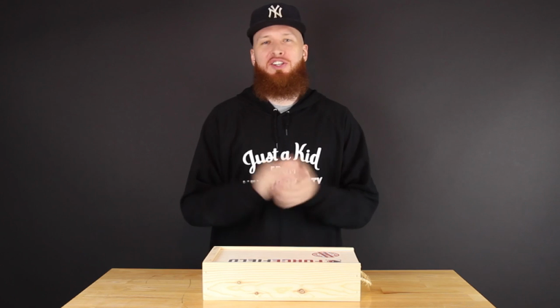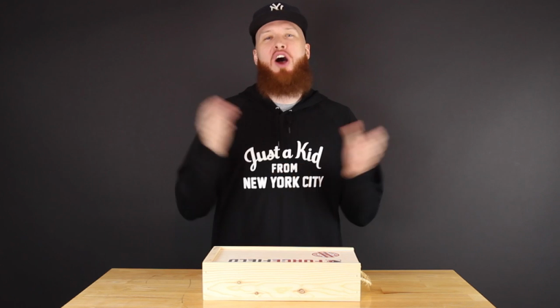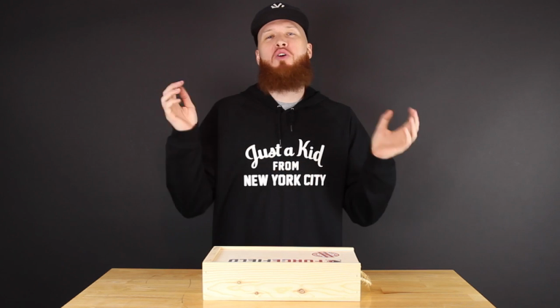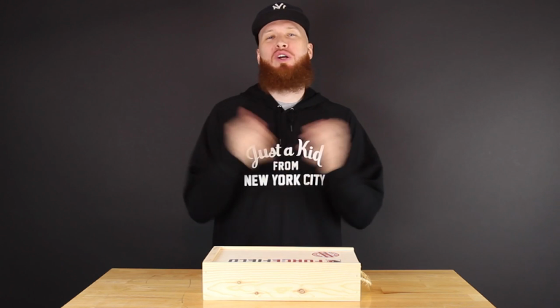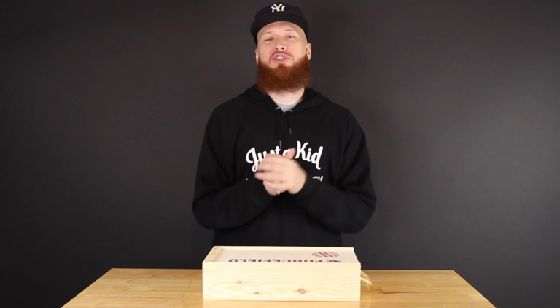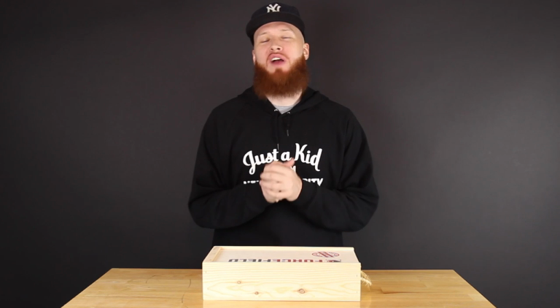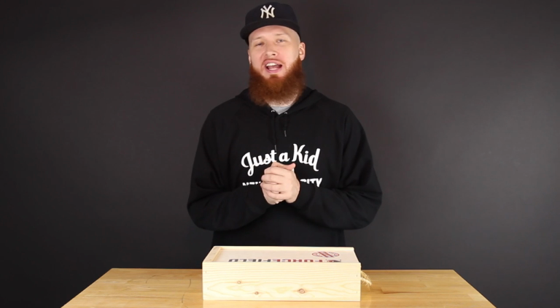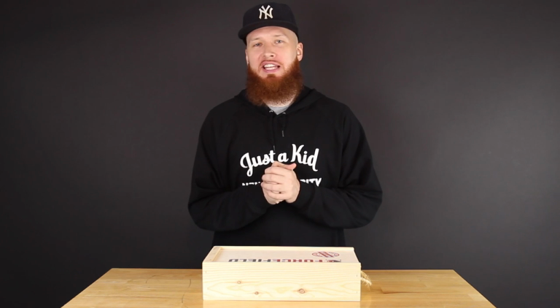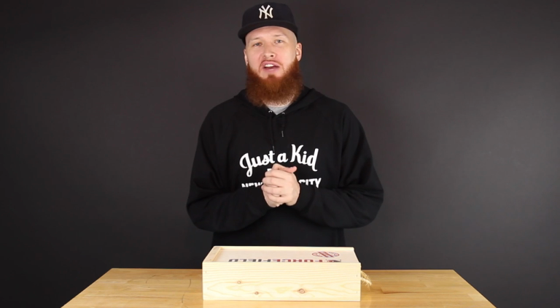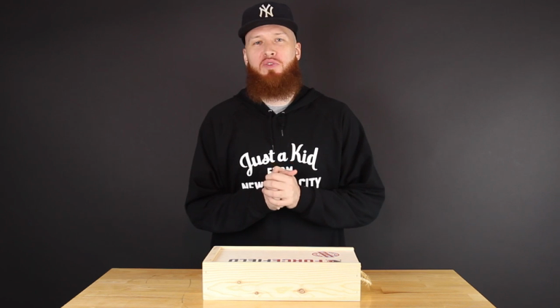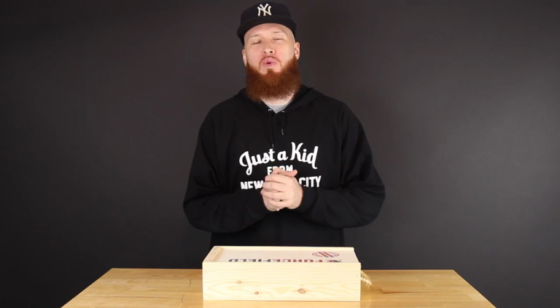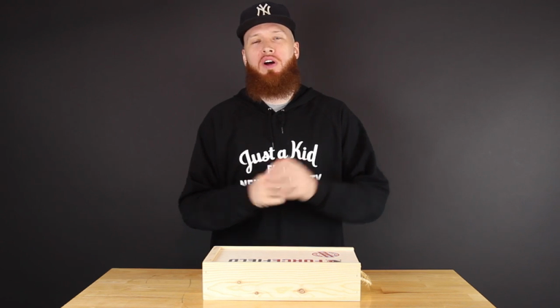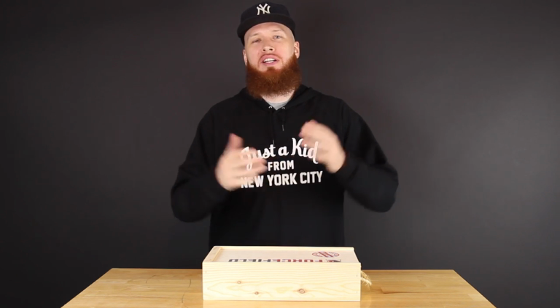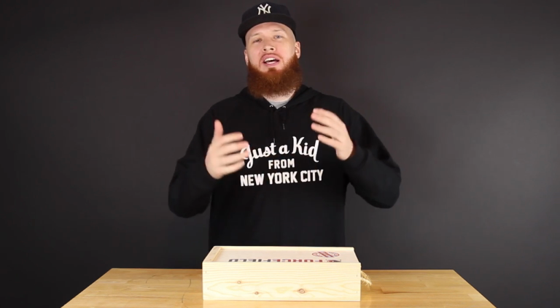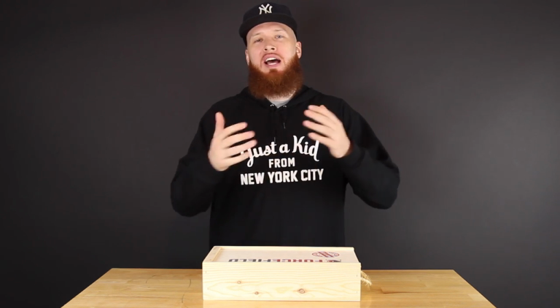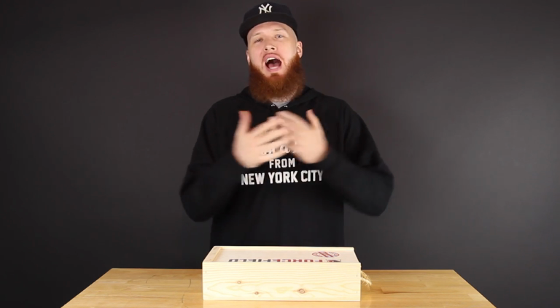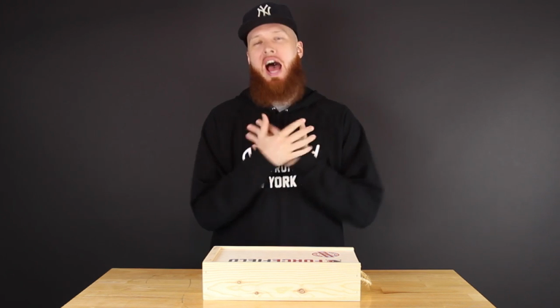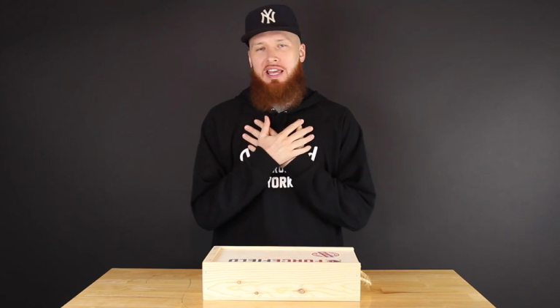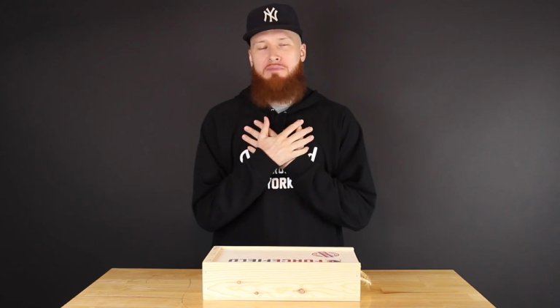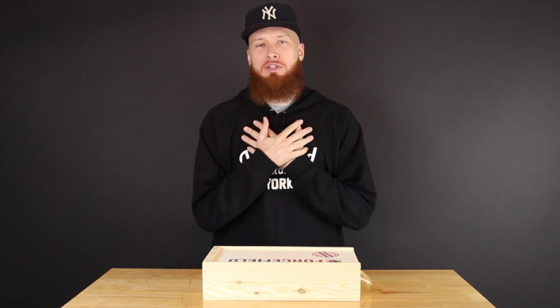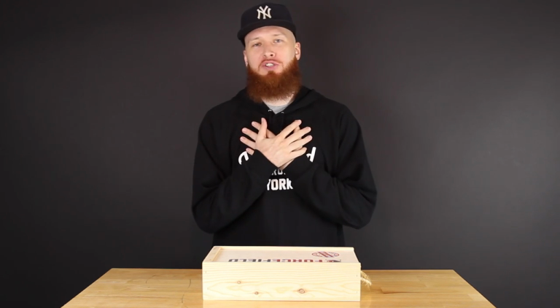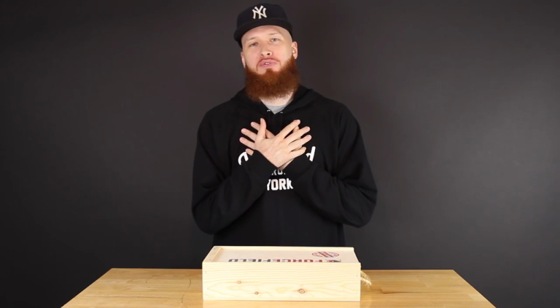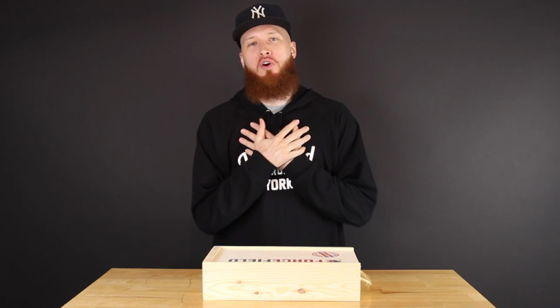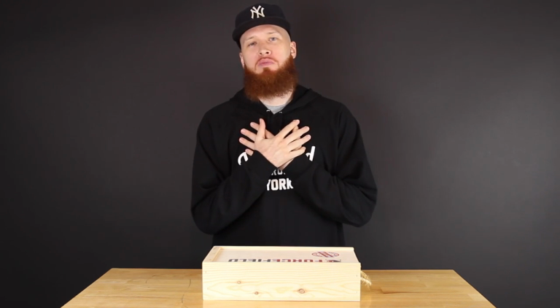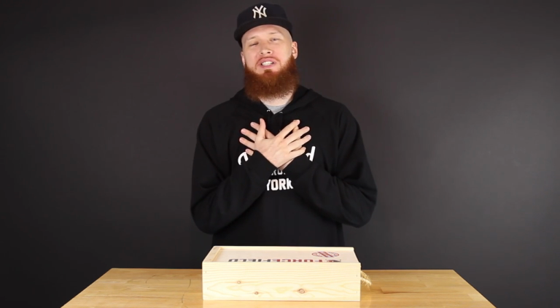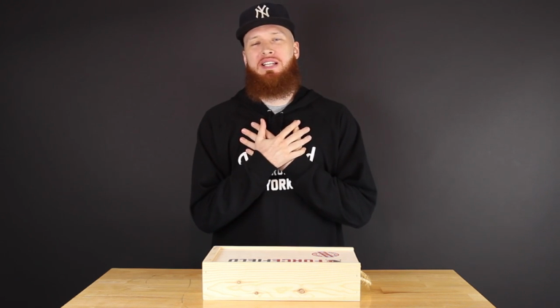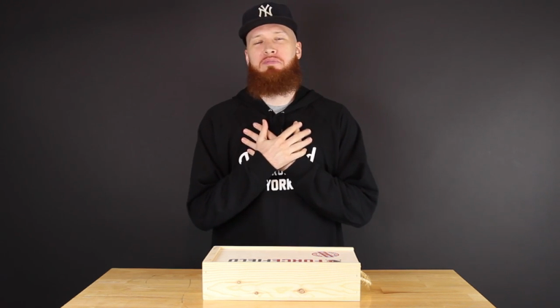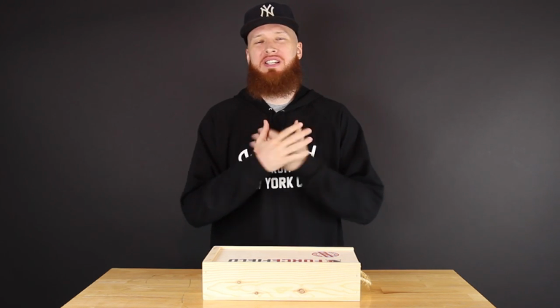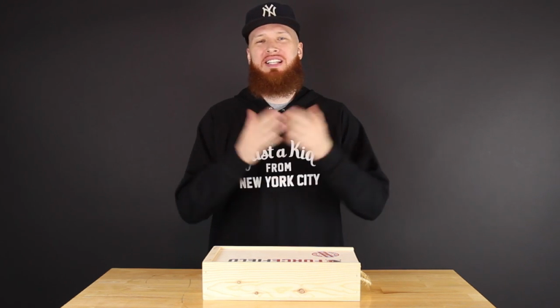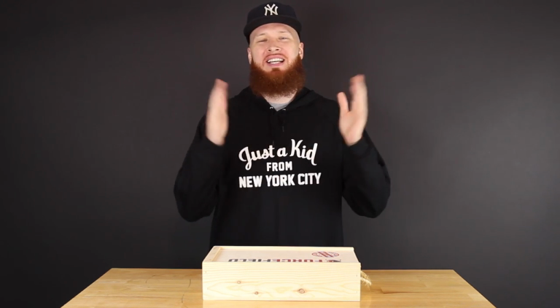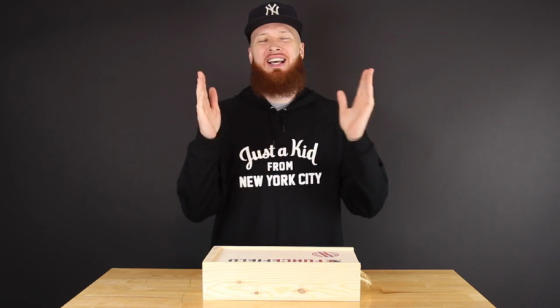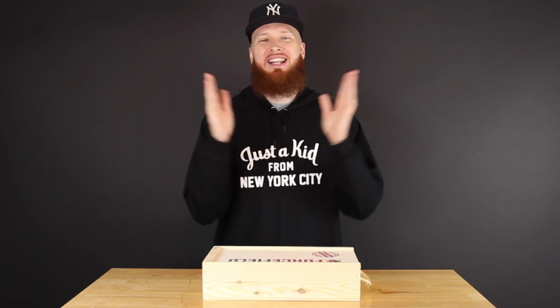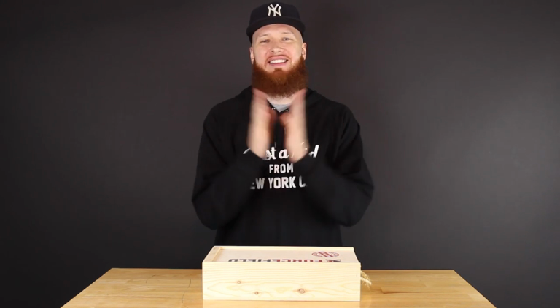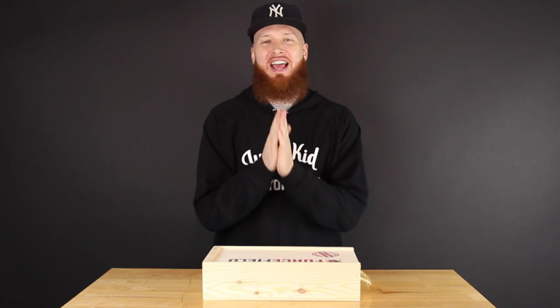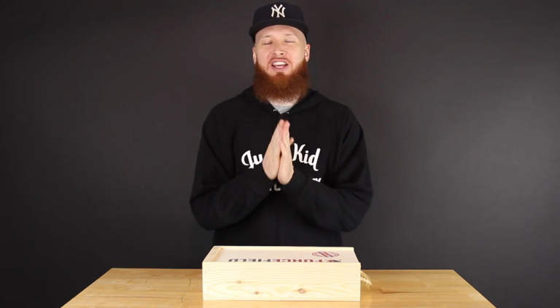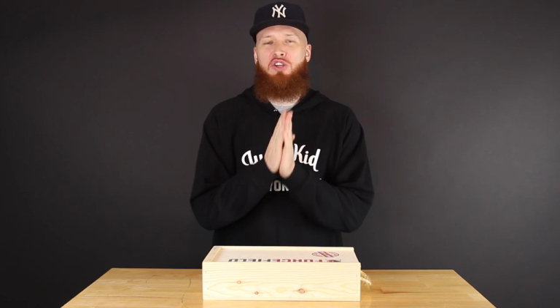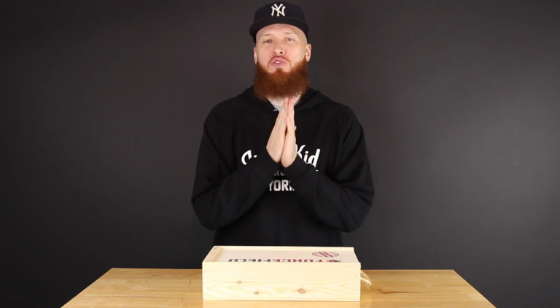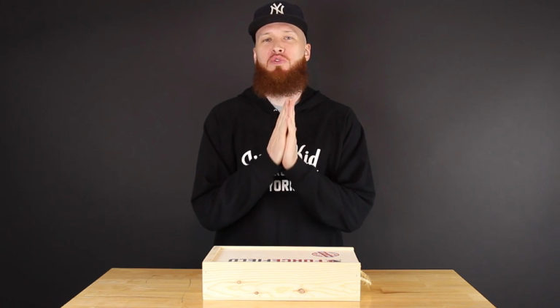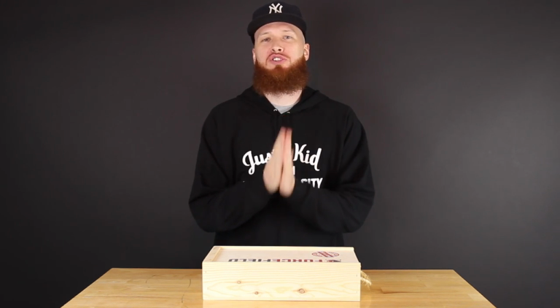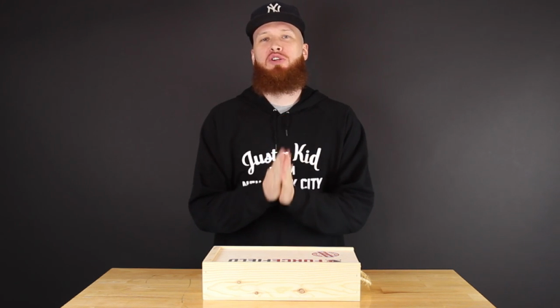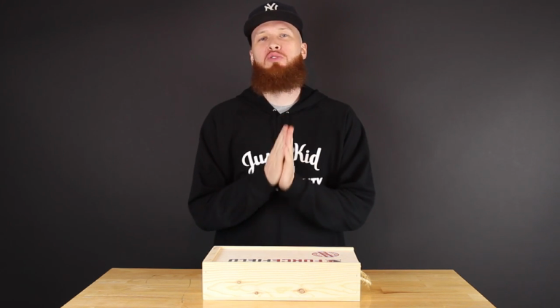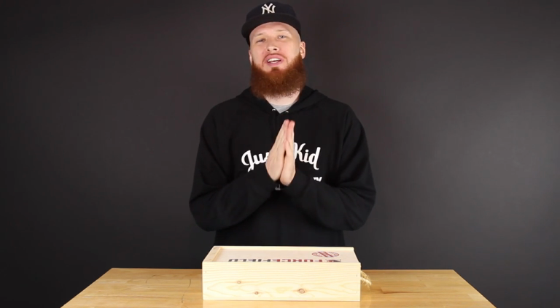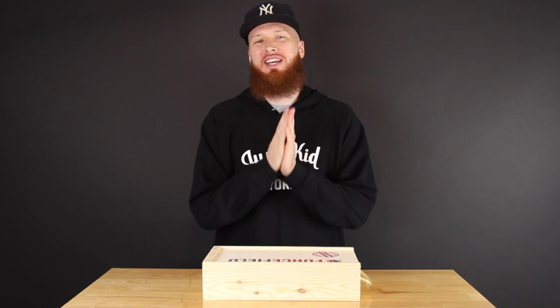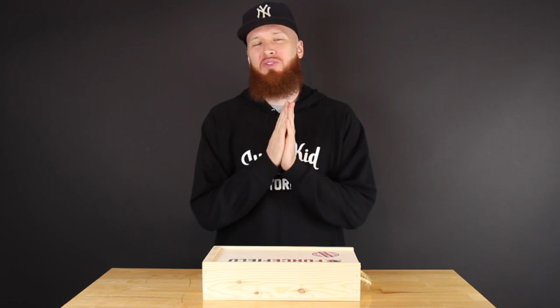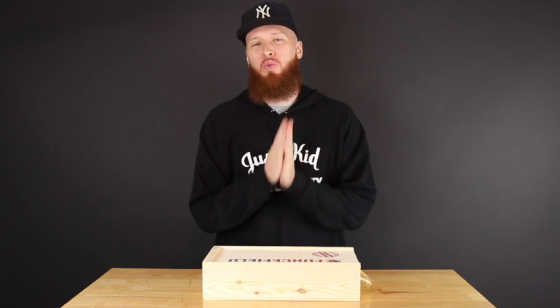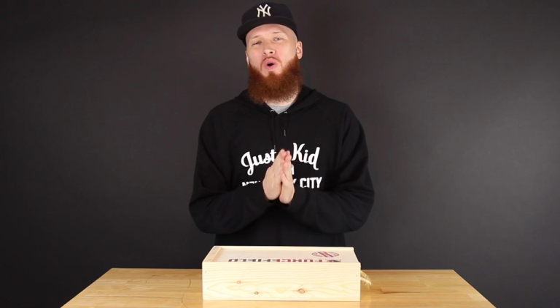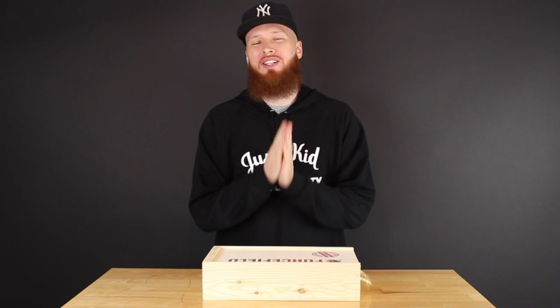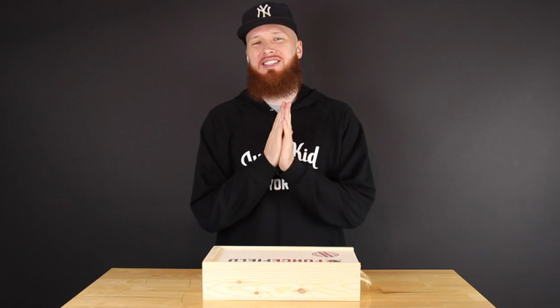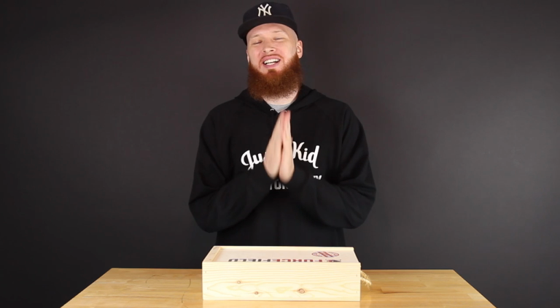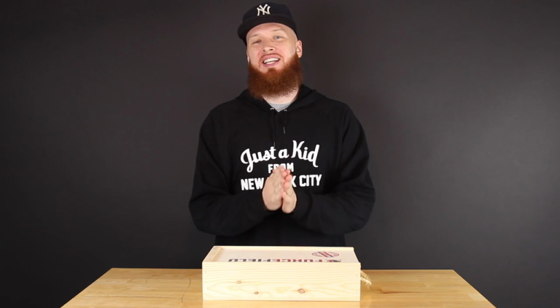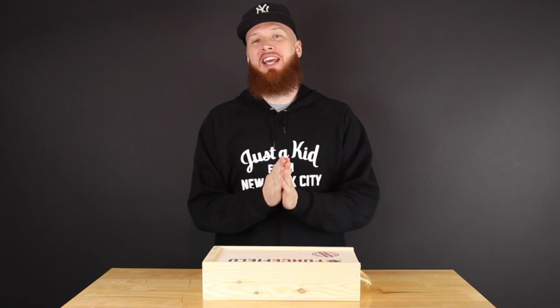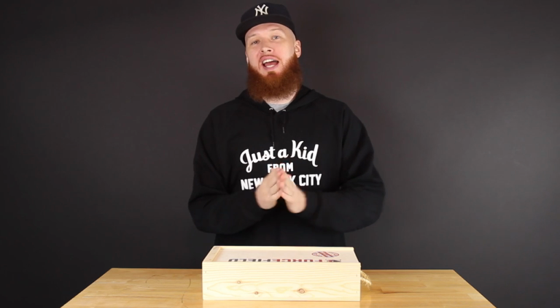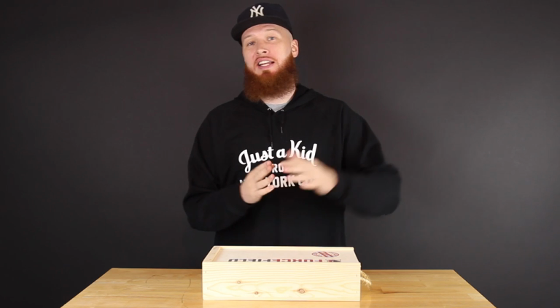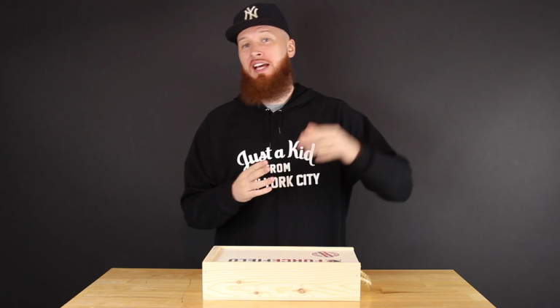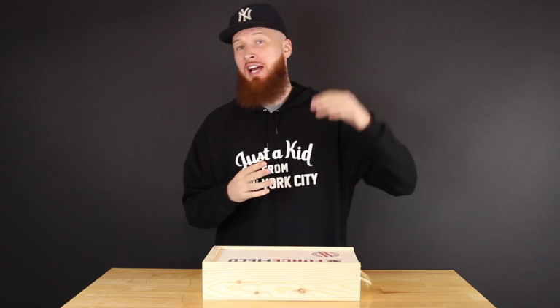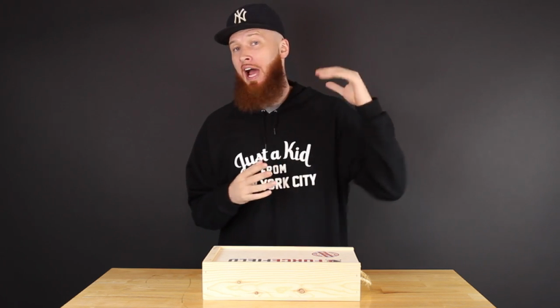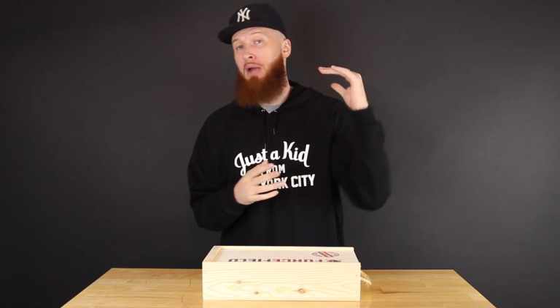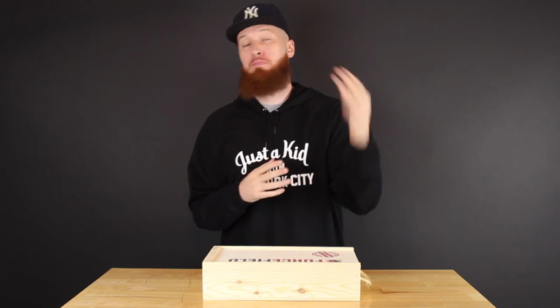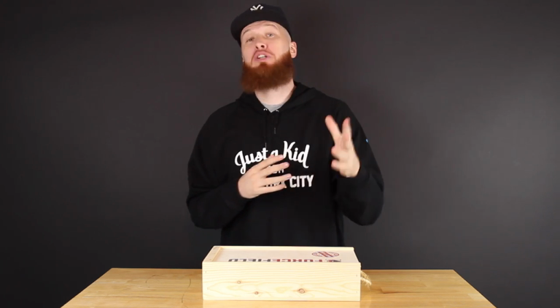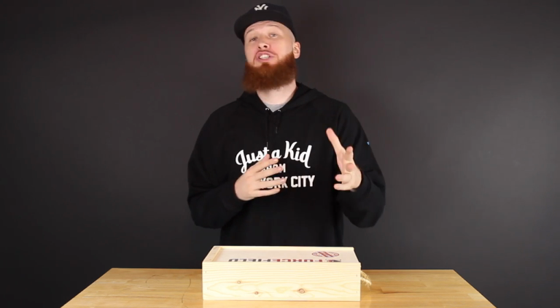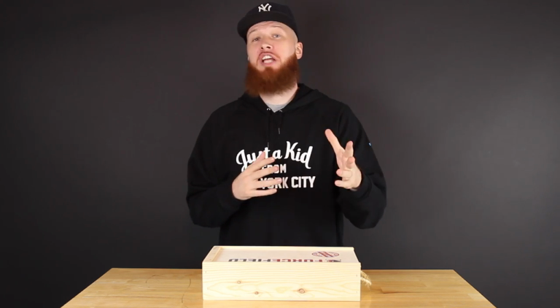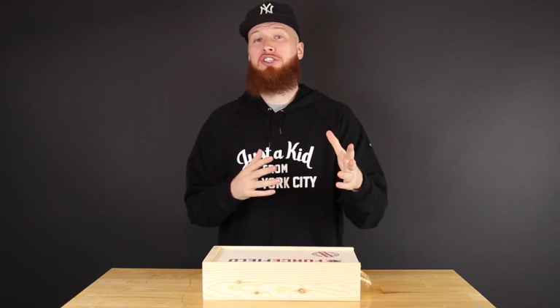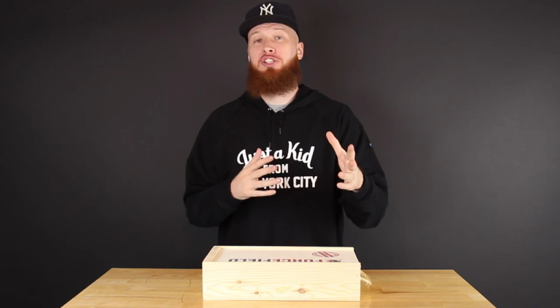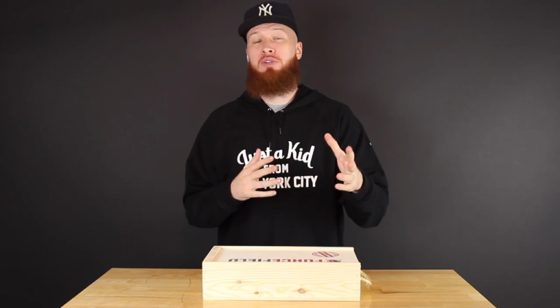Yo, what's crackin' everyone? I am Mr. Foamer Simpson. Thank you for tuning in once again, I appreciate you.